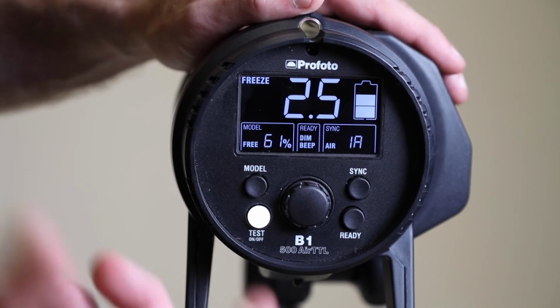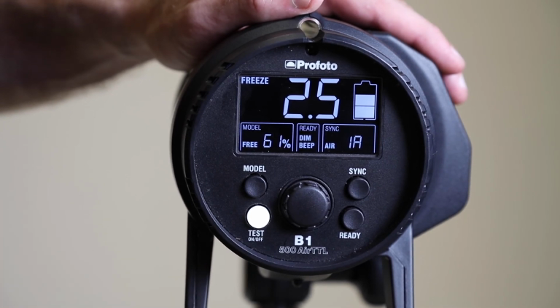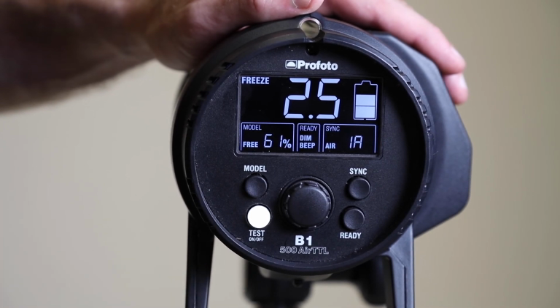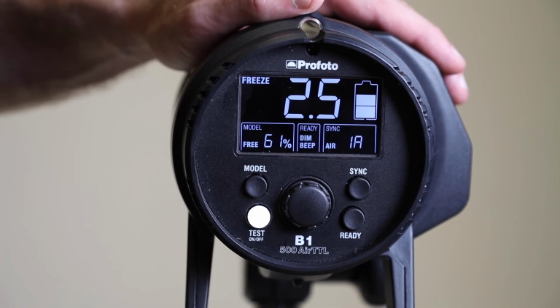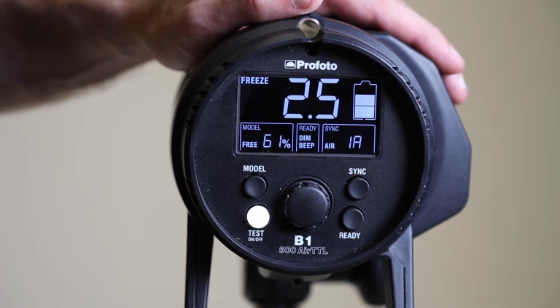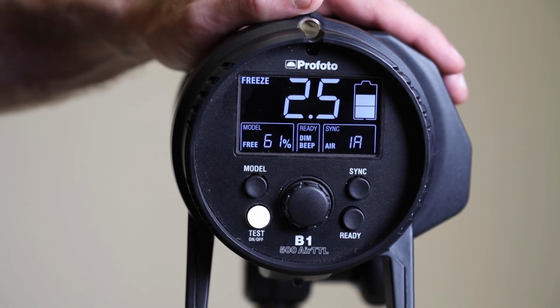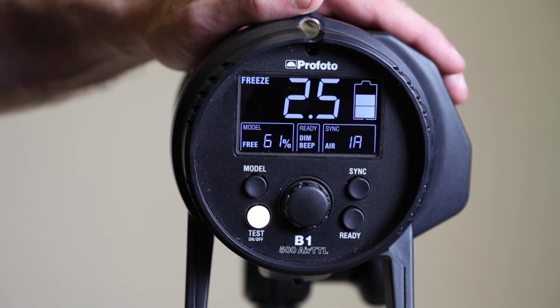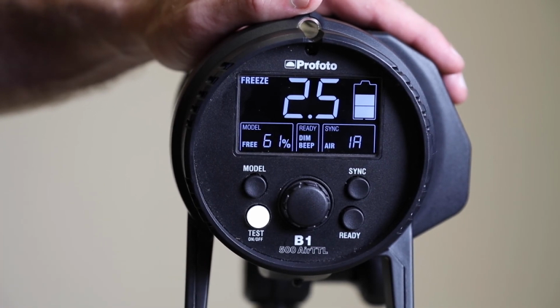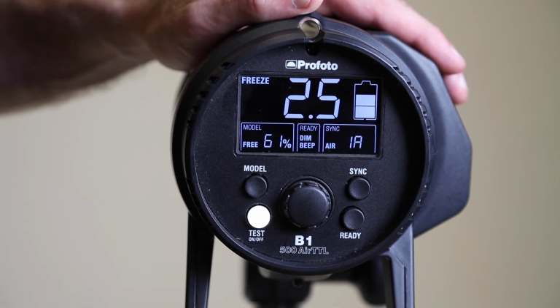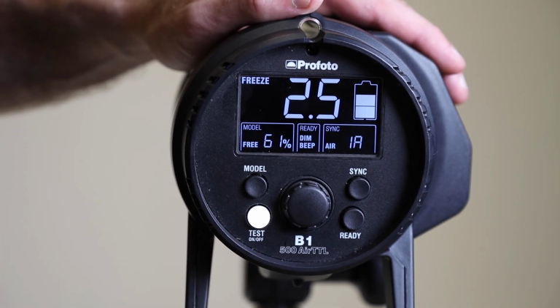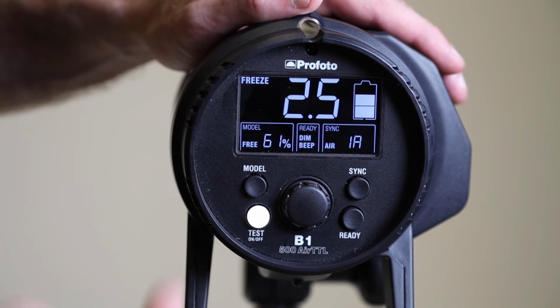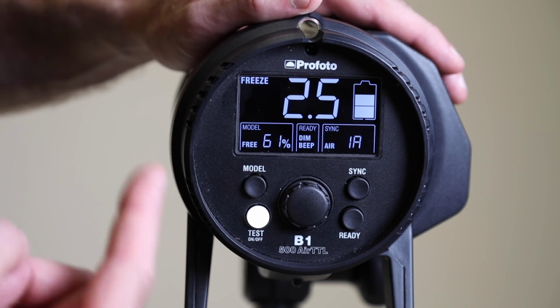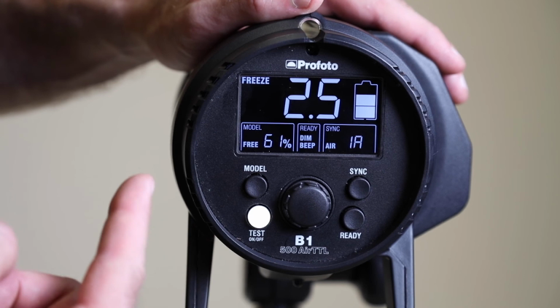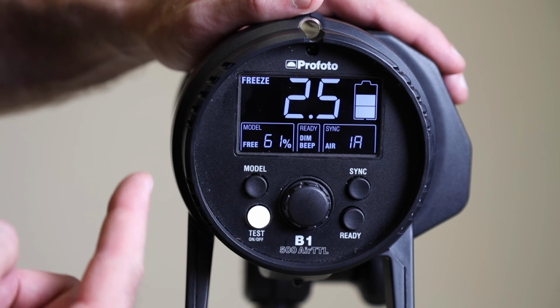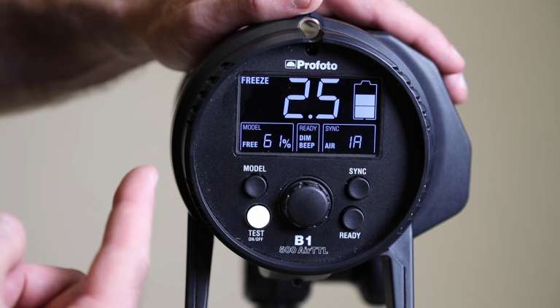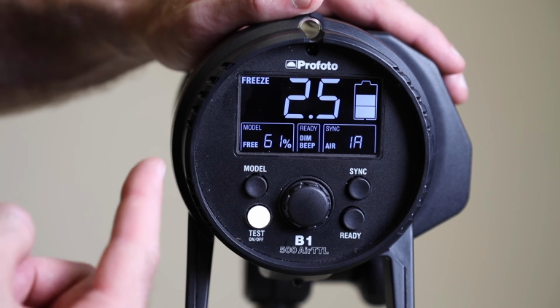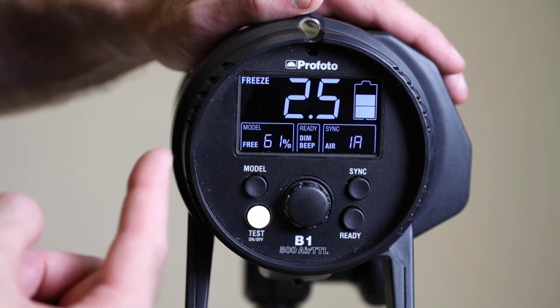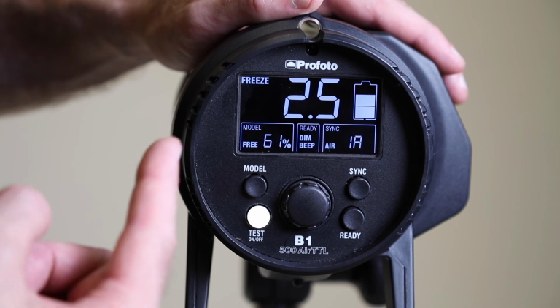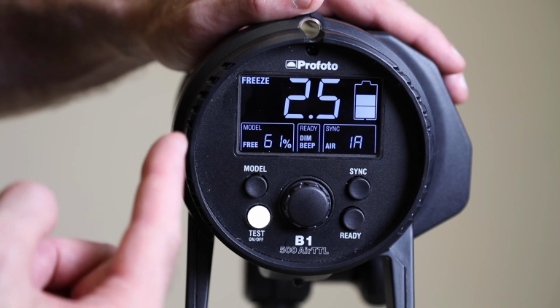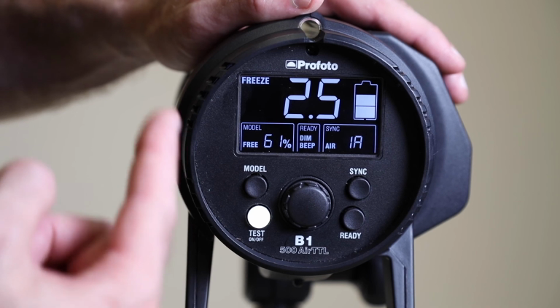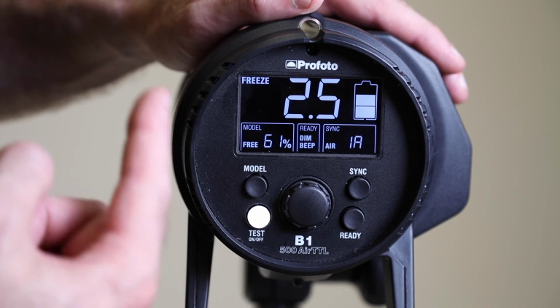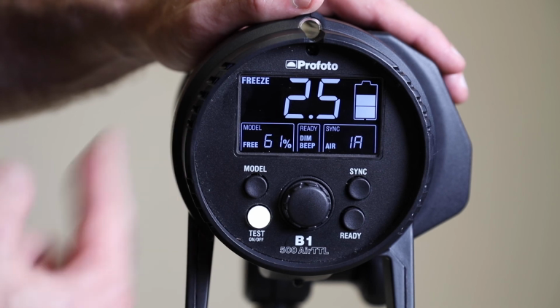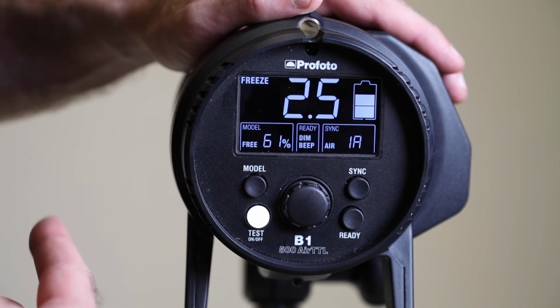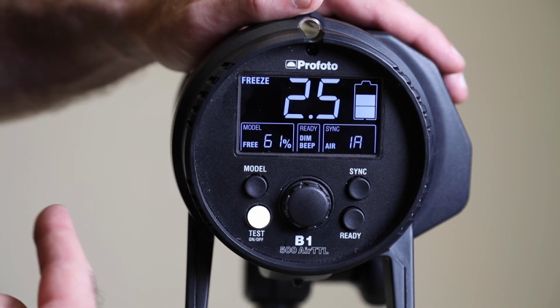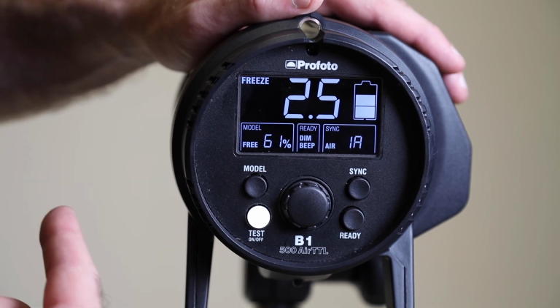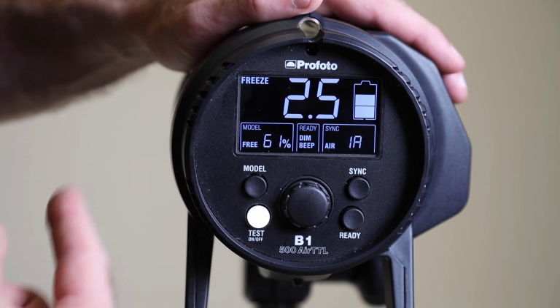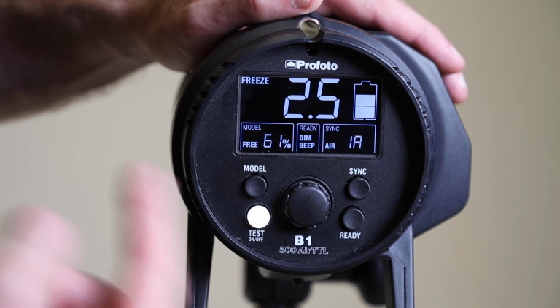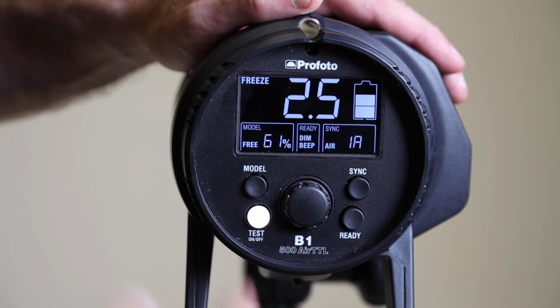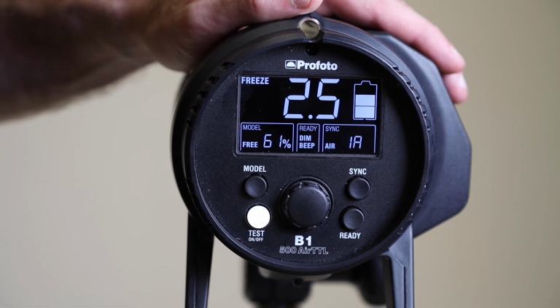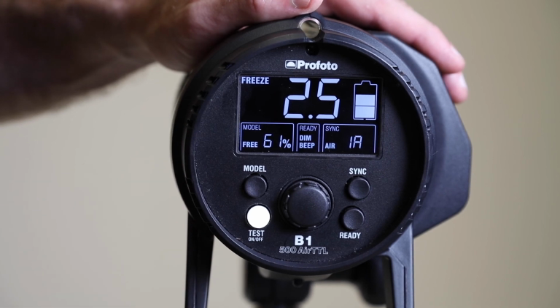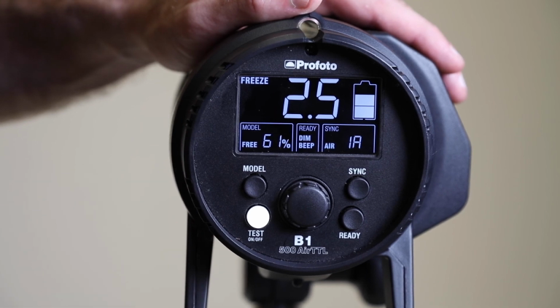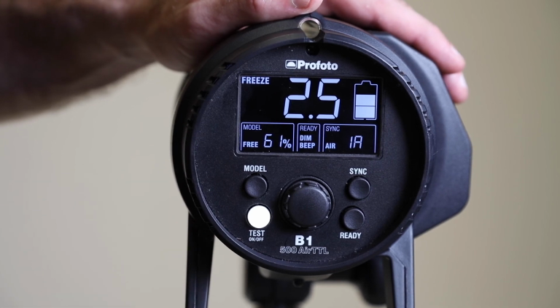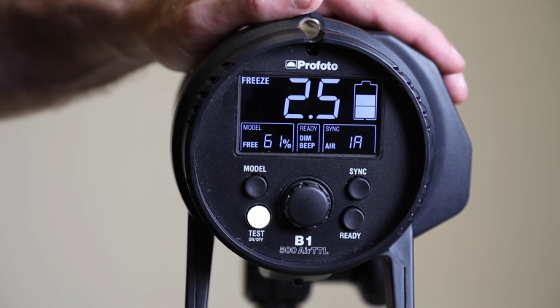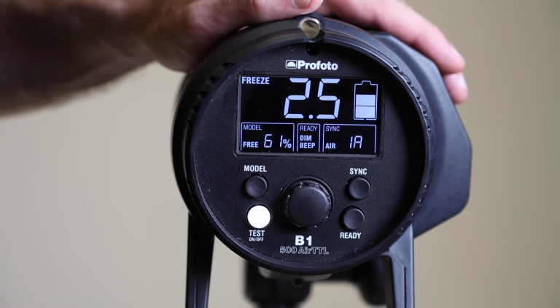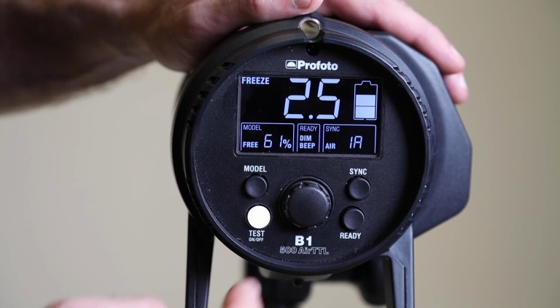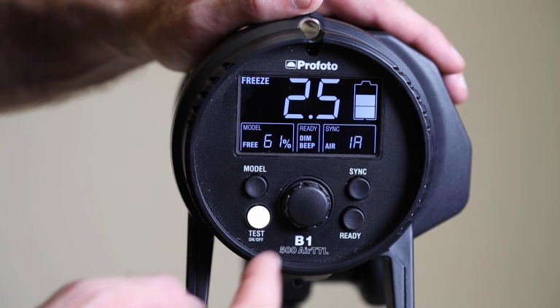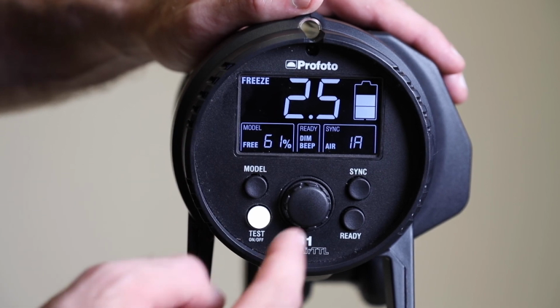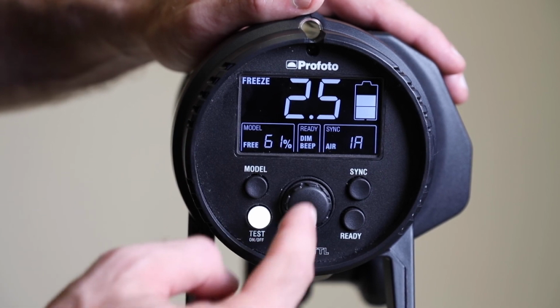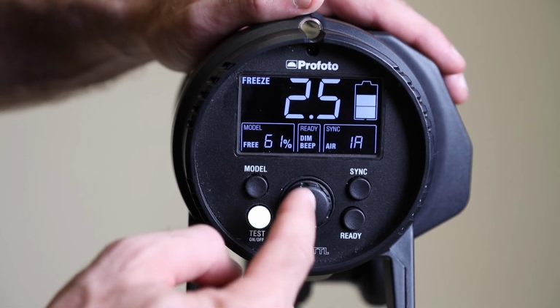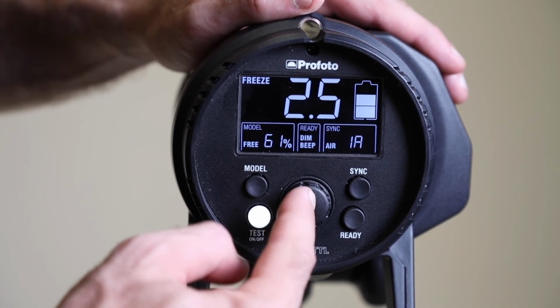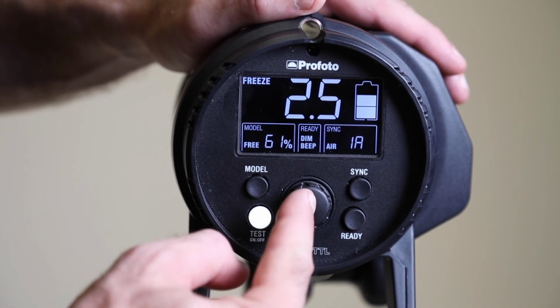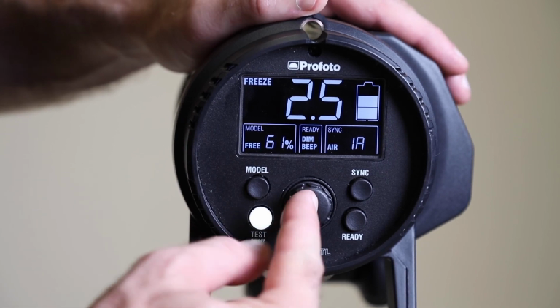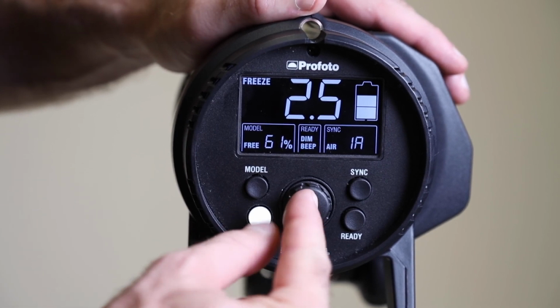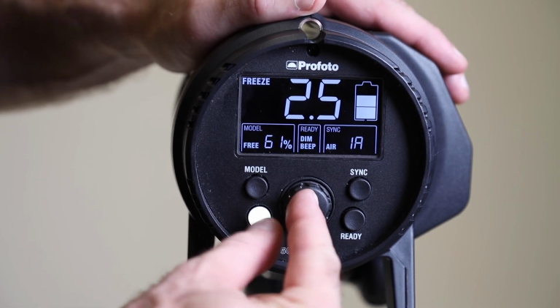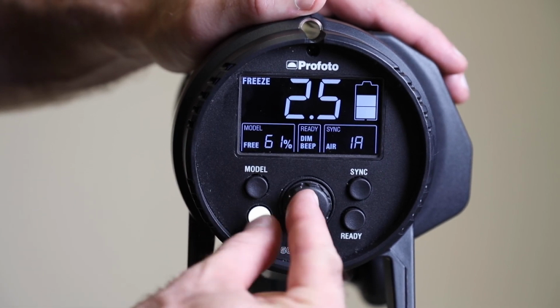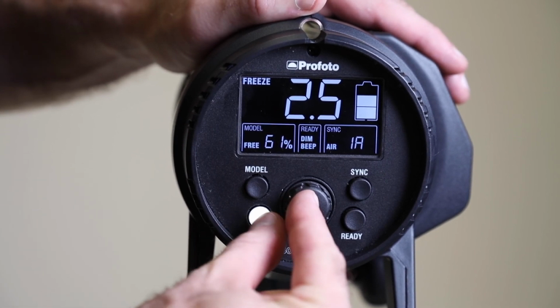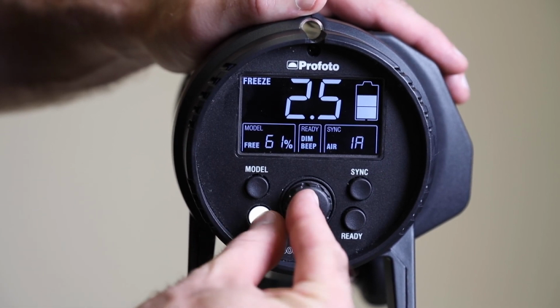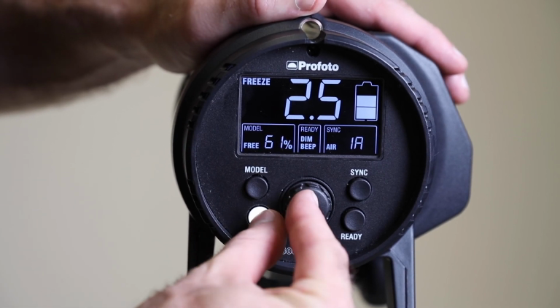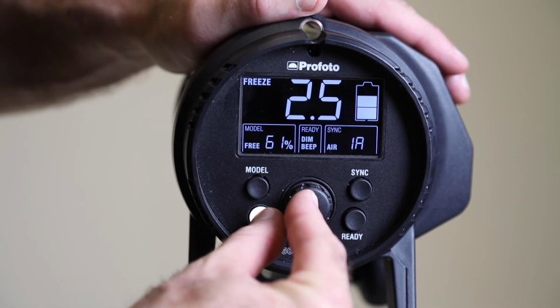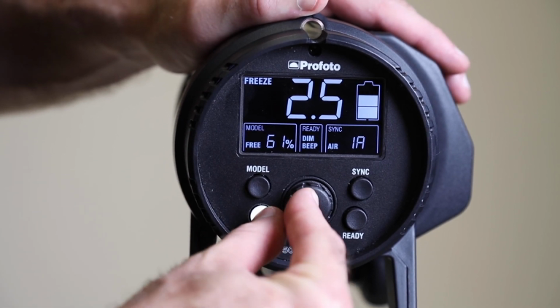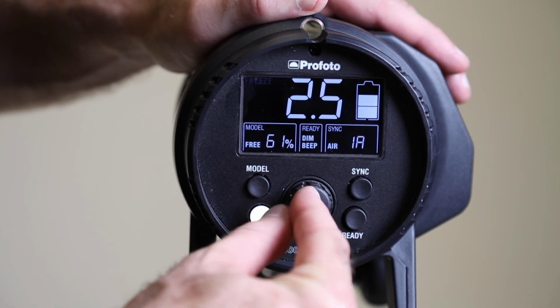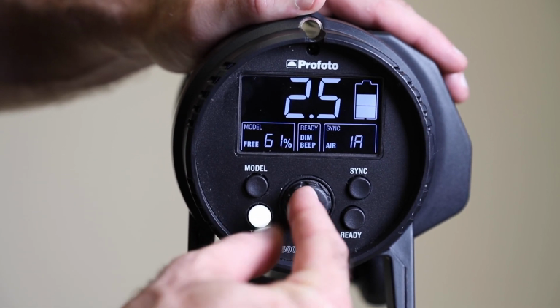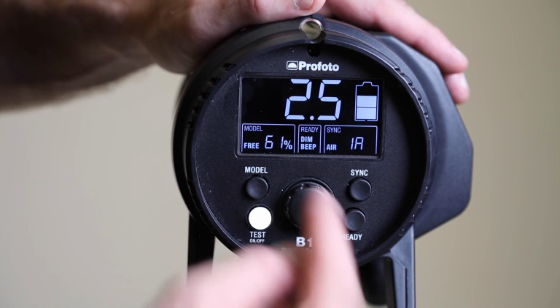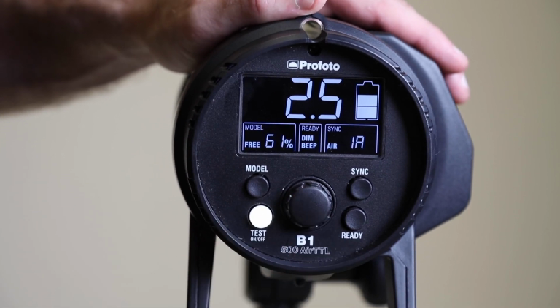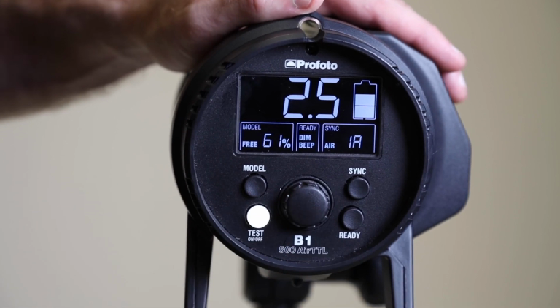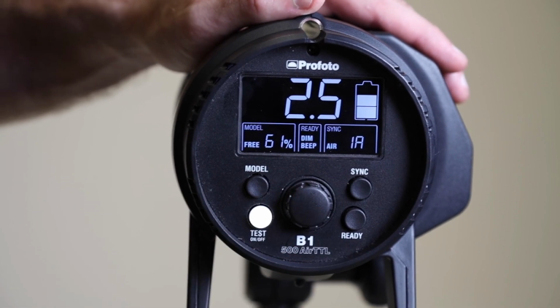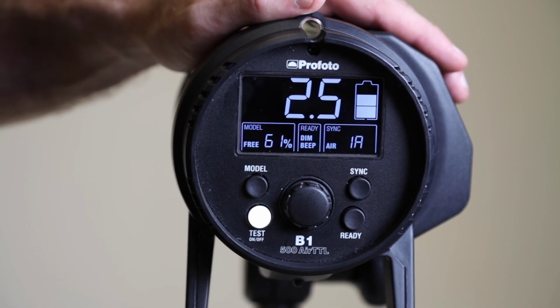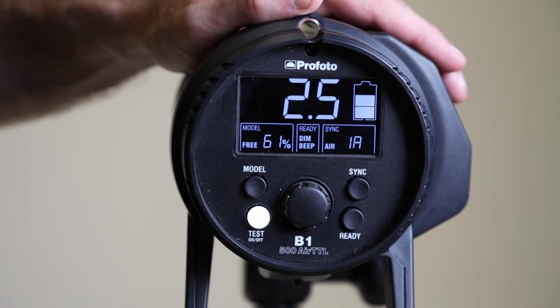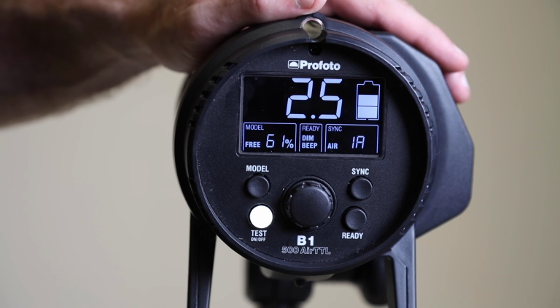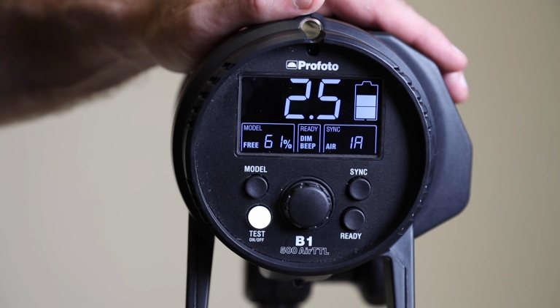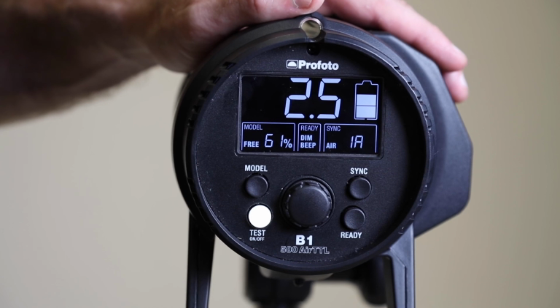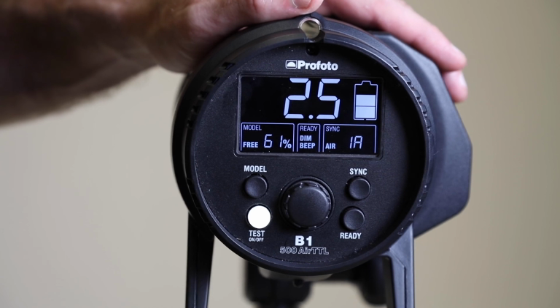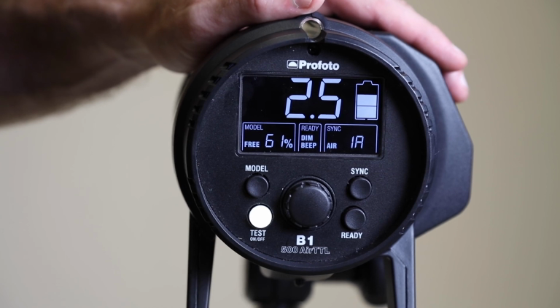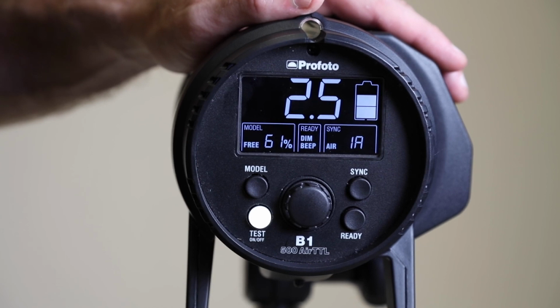If you want to change back from freeze mode to normal mode, simply hold the dial and then tap the on/off button again.